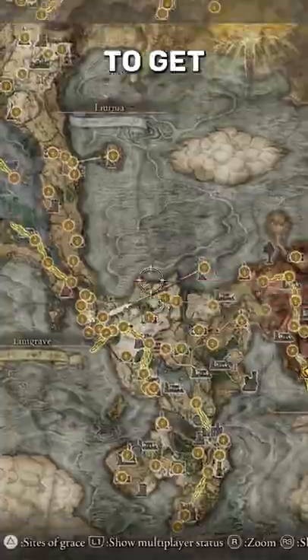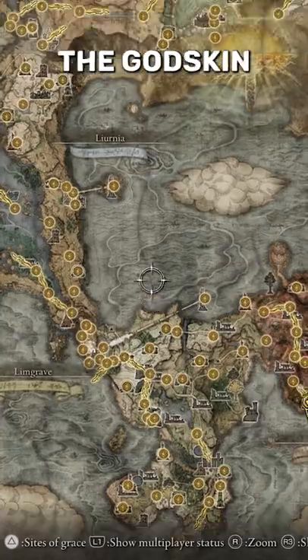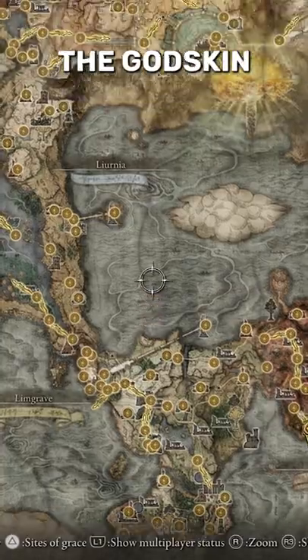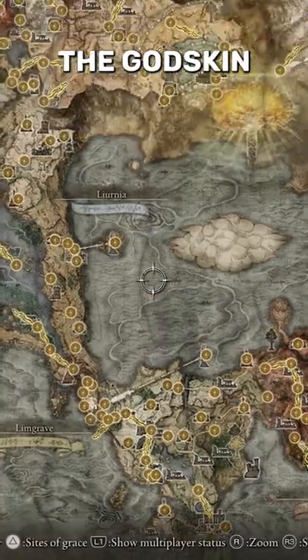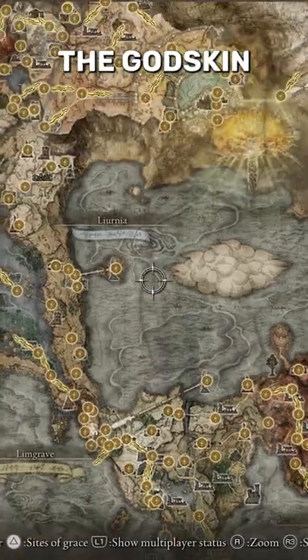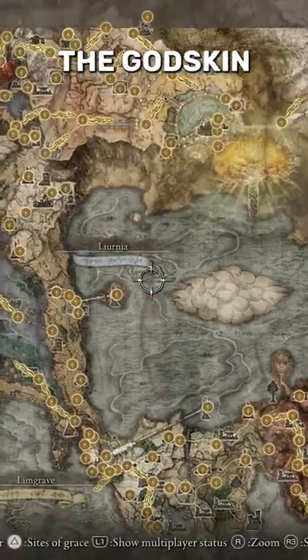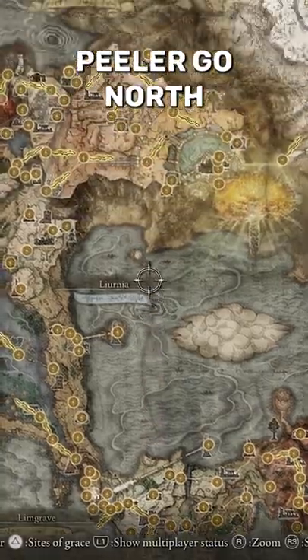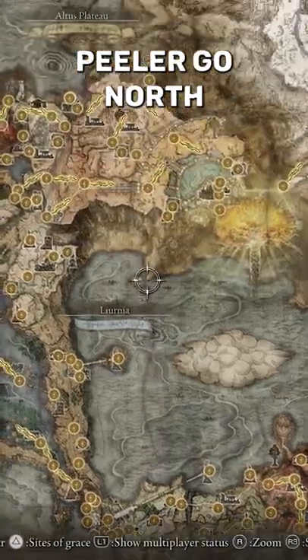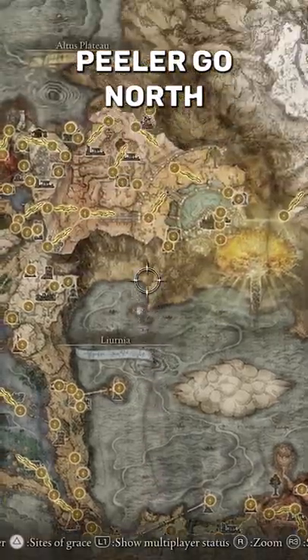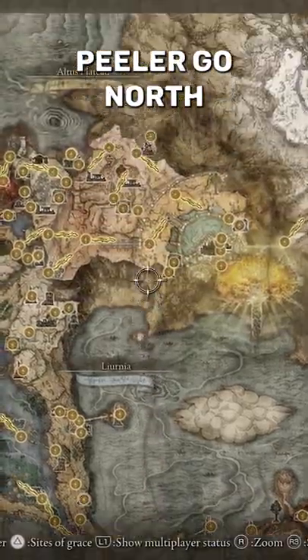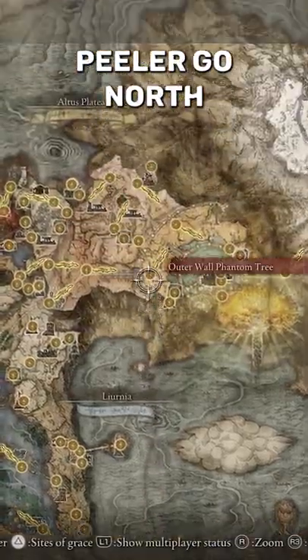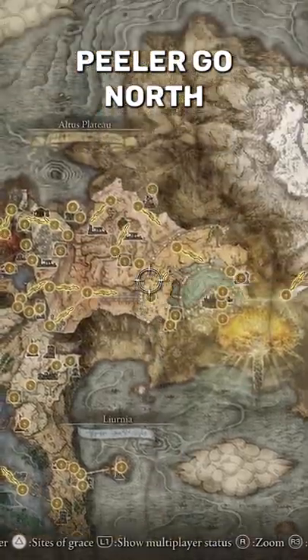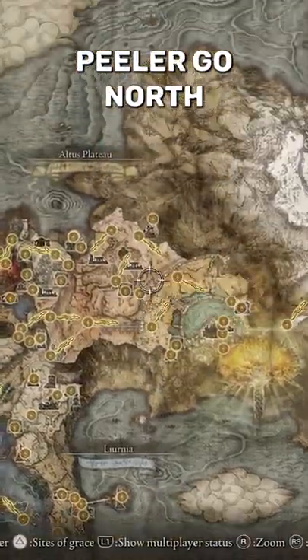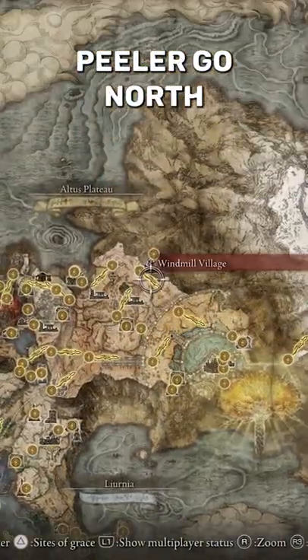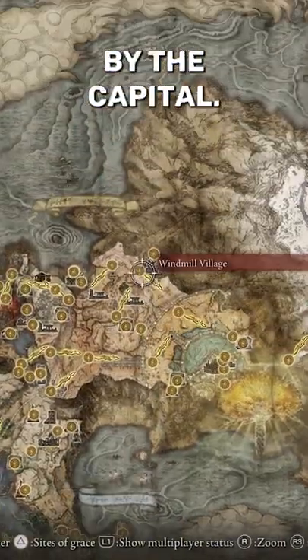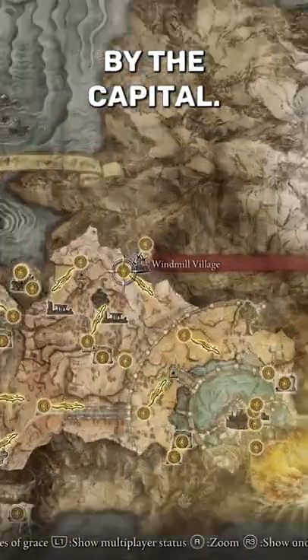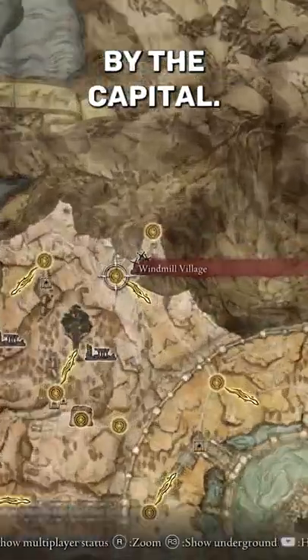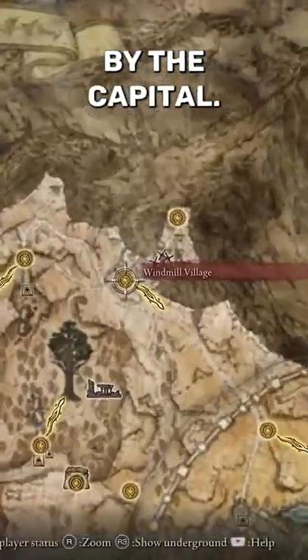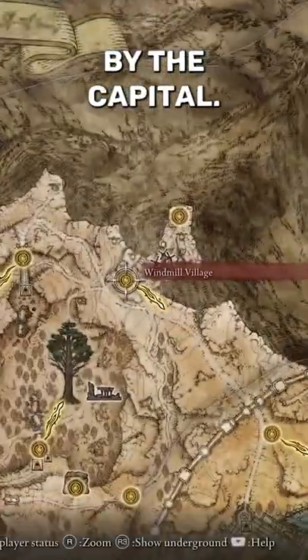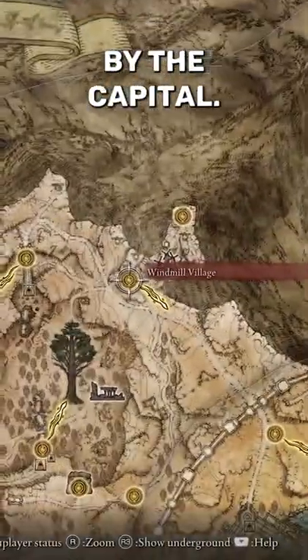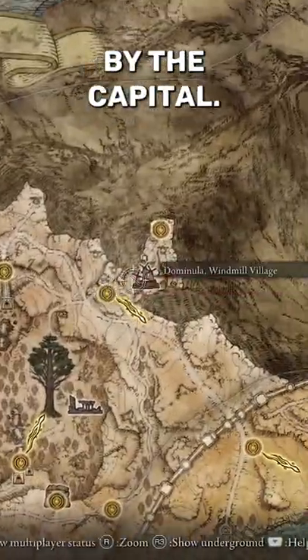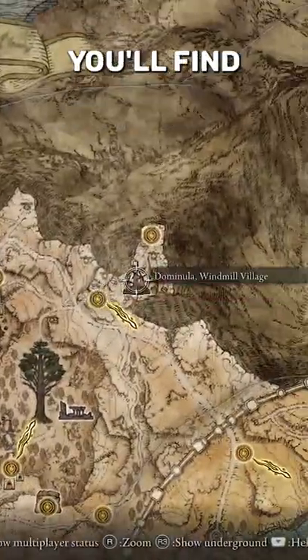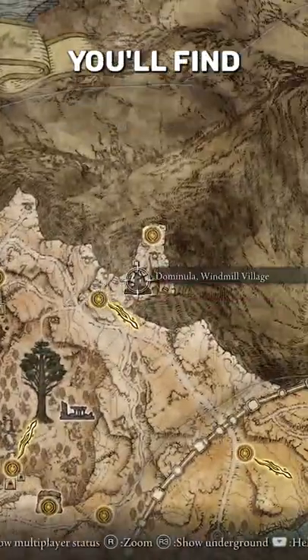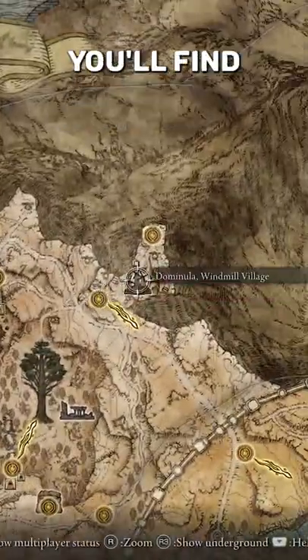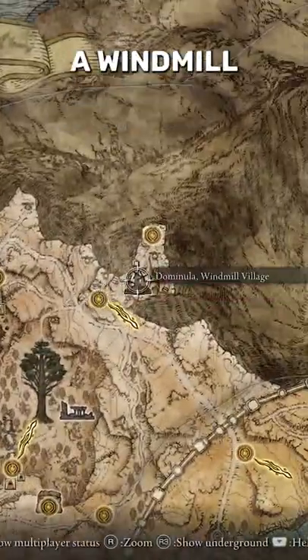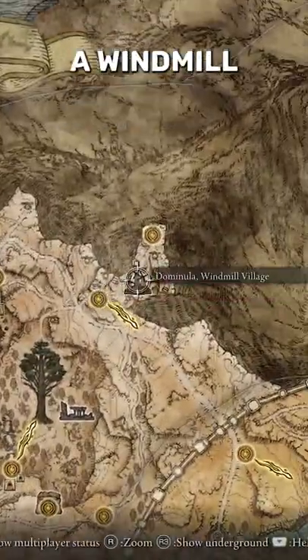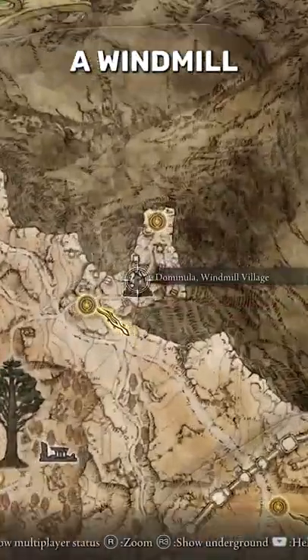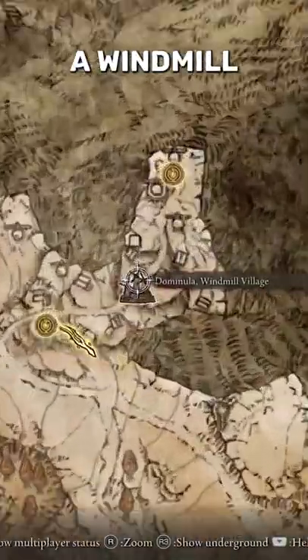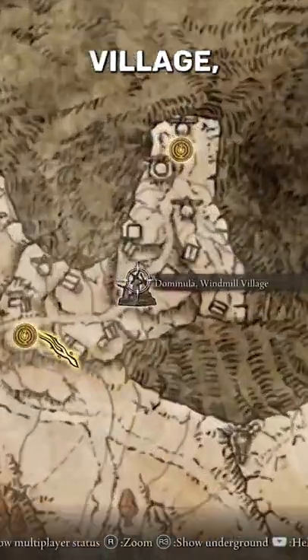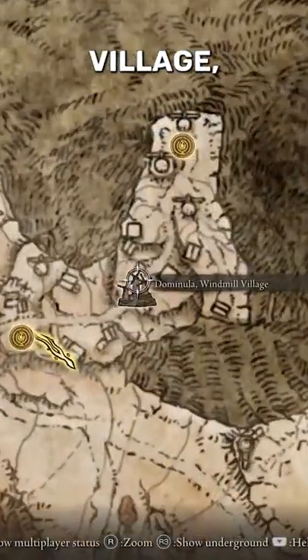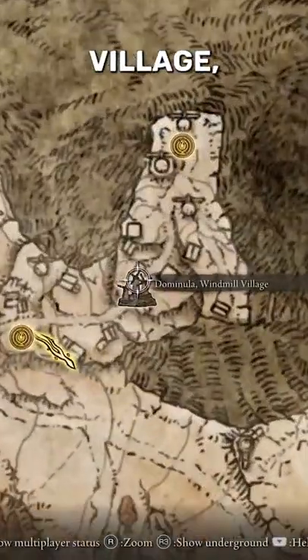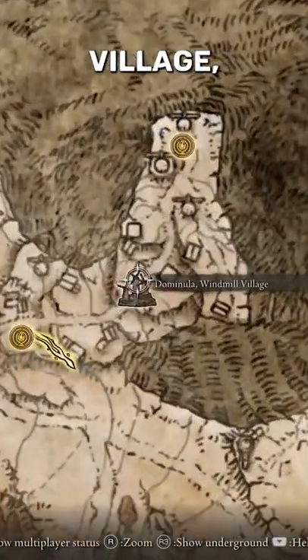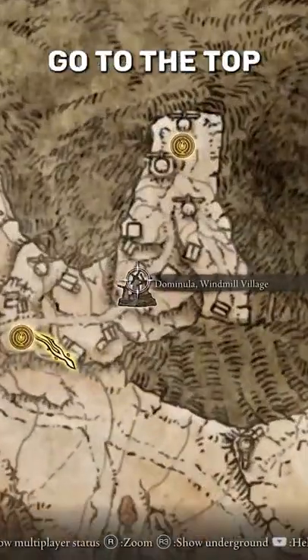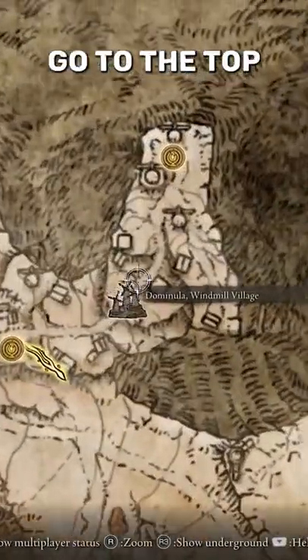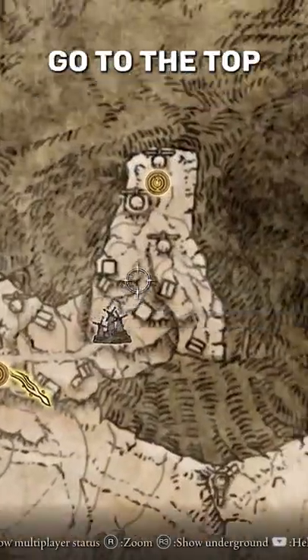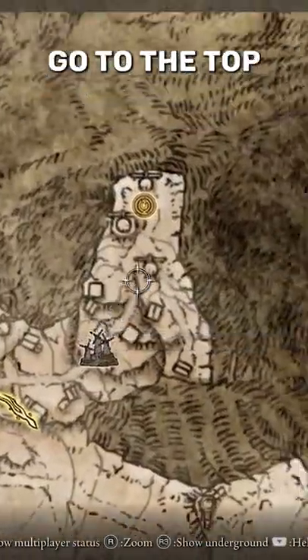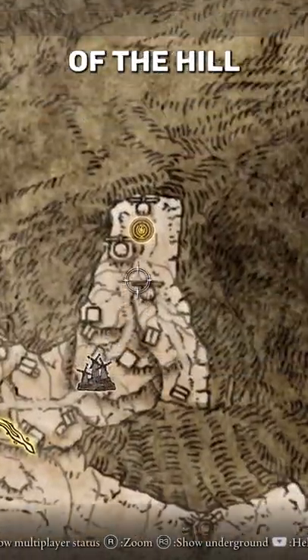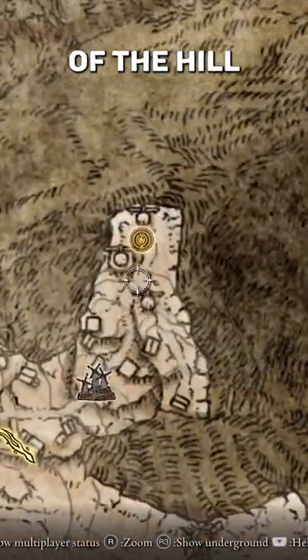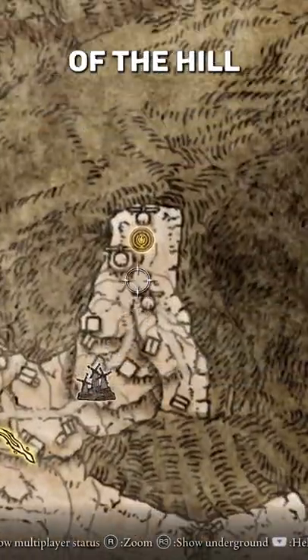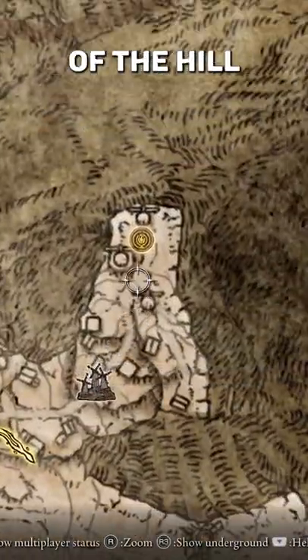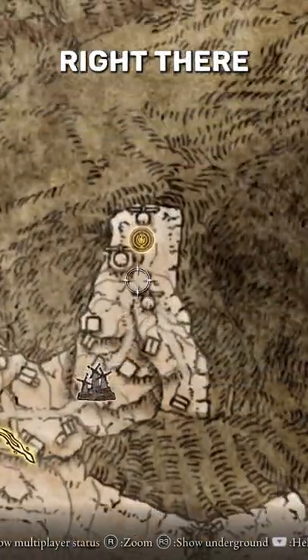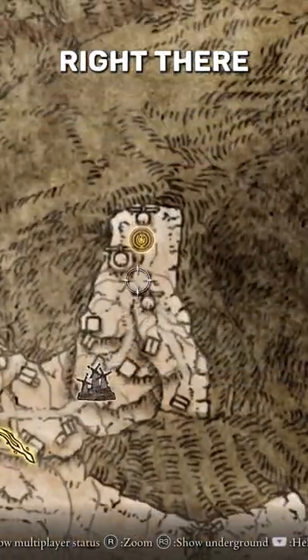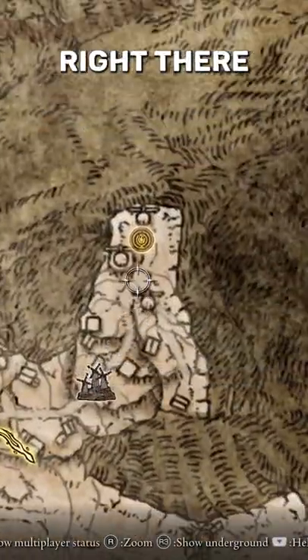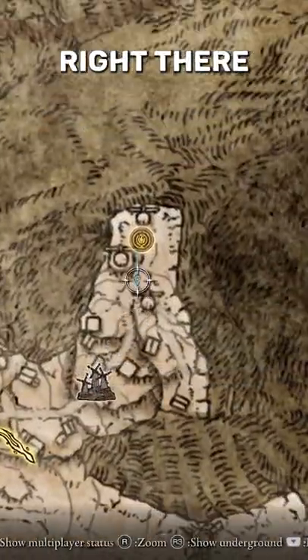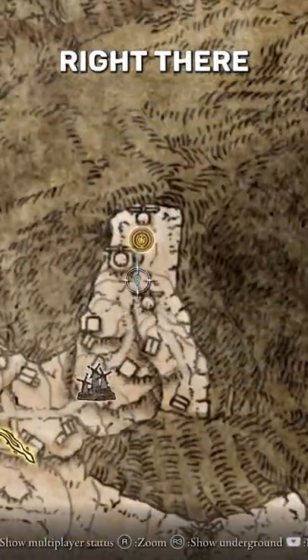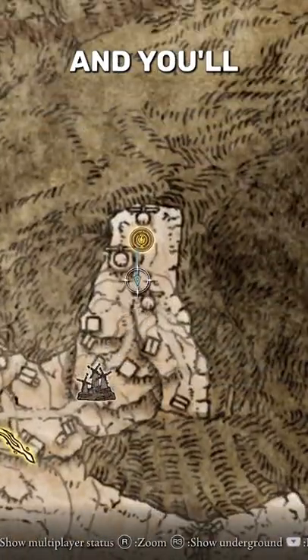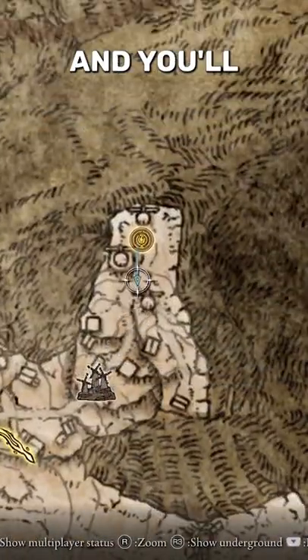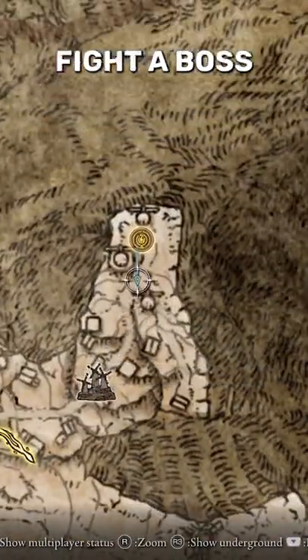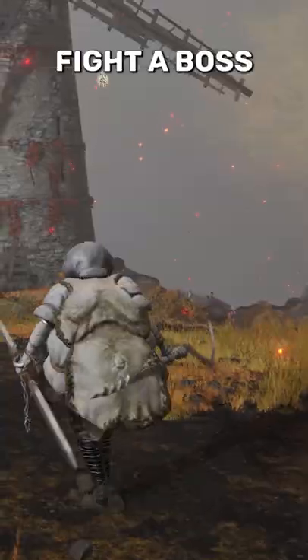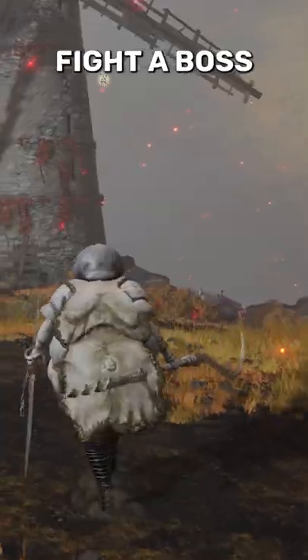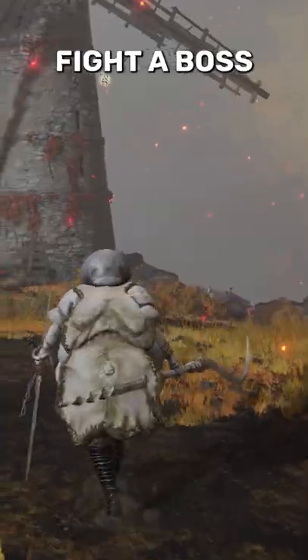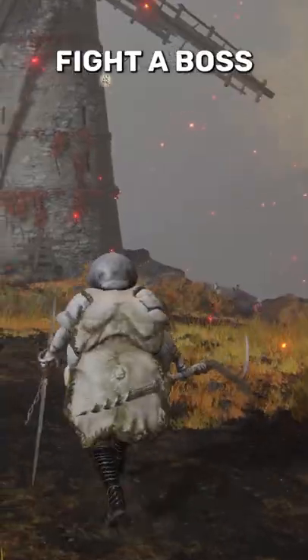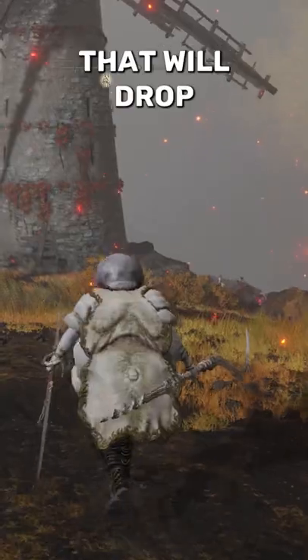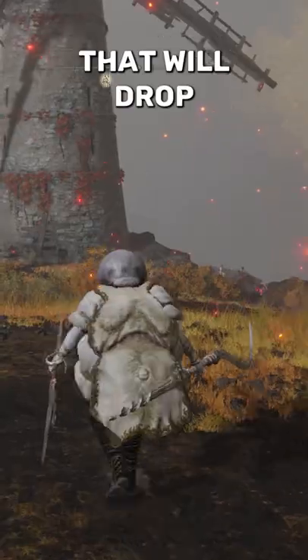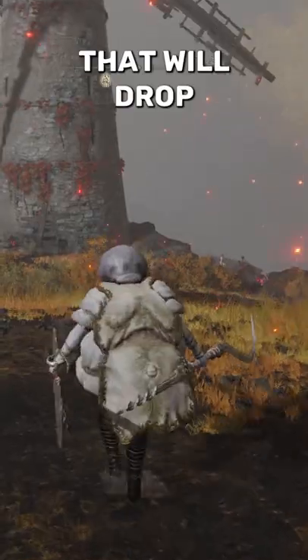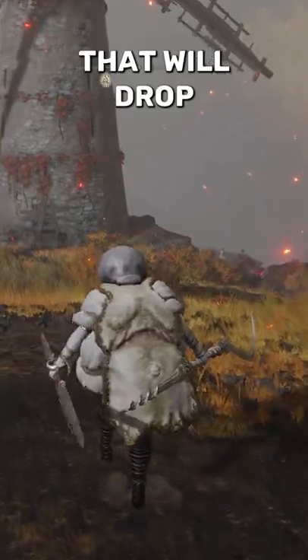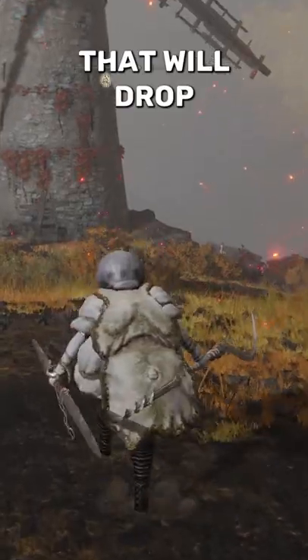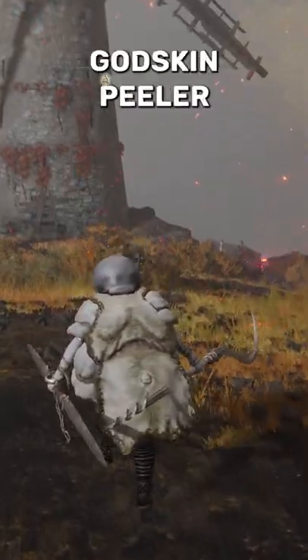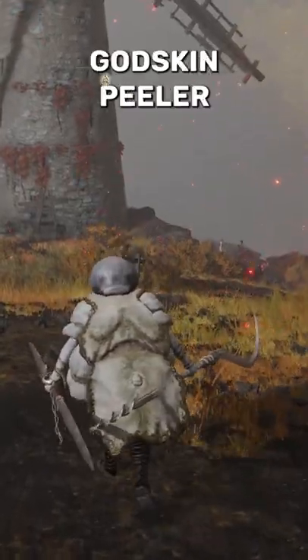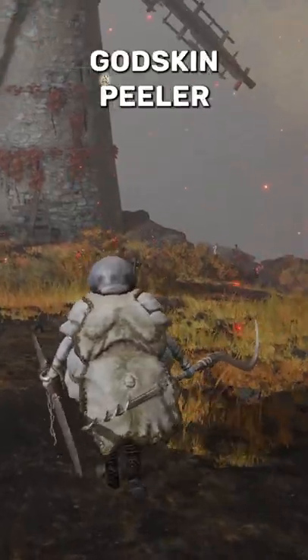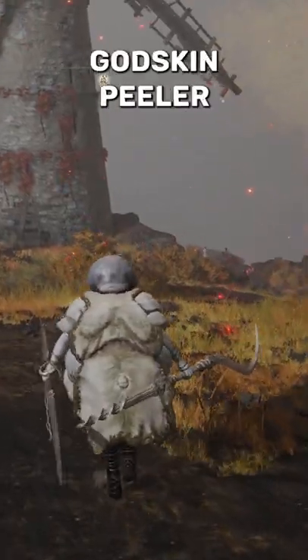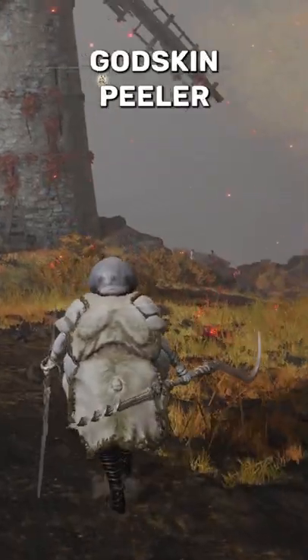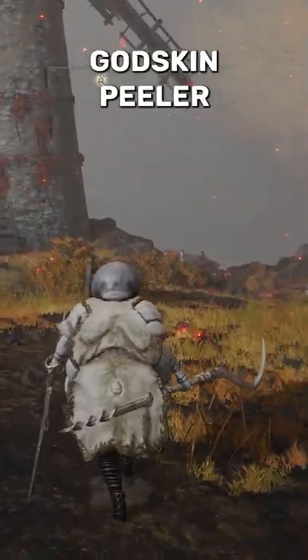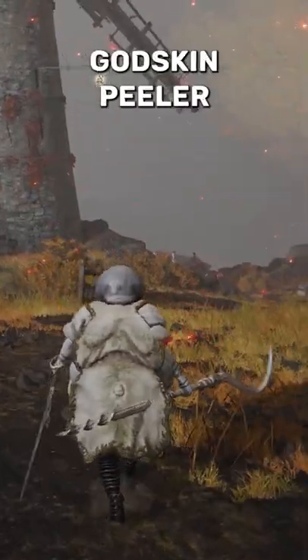To get the Godskin Peeler, go north by the capital — you'll find a windmill village. Go to the top of the hill right there, and you'll fight a boss that will drop the Godskin Peeler.